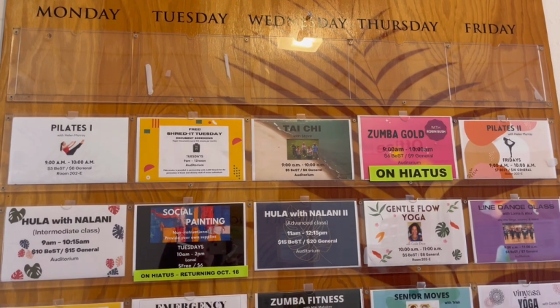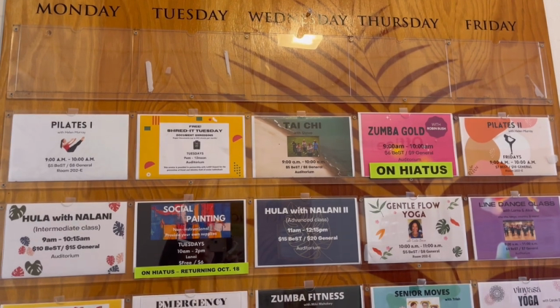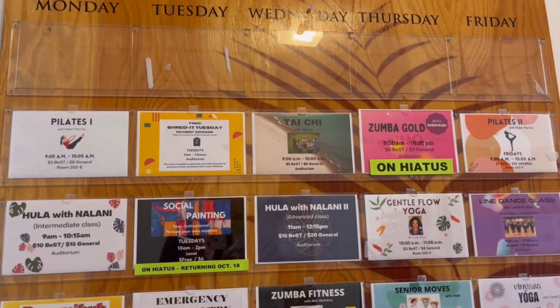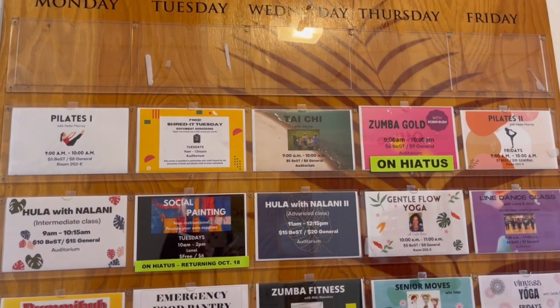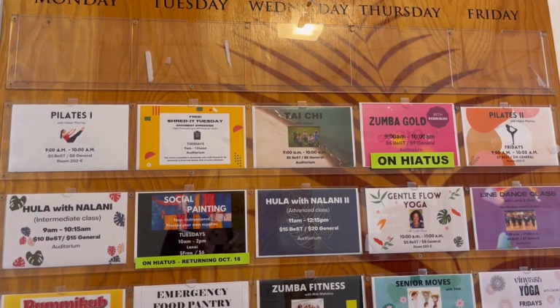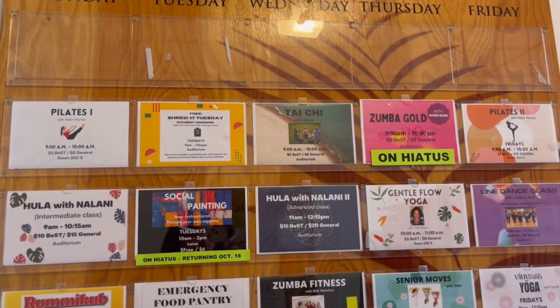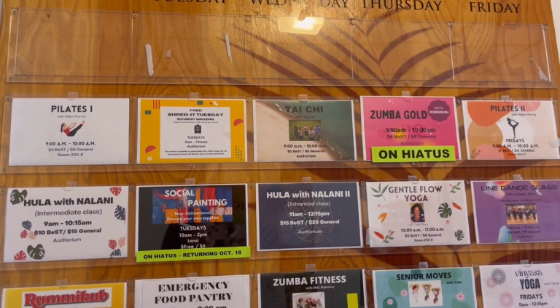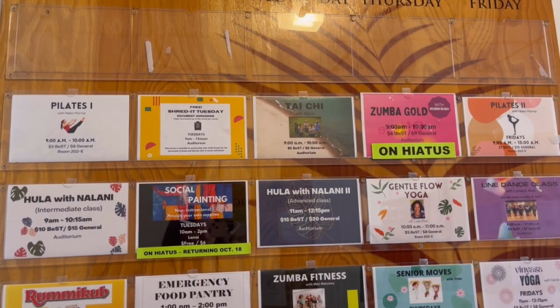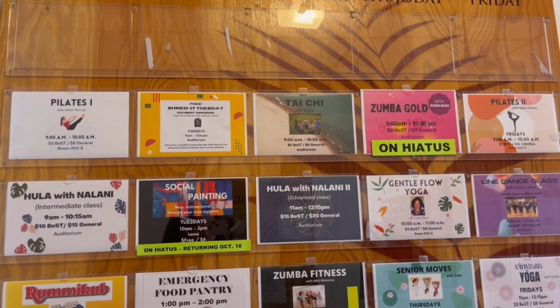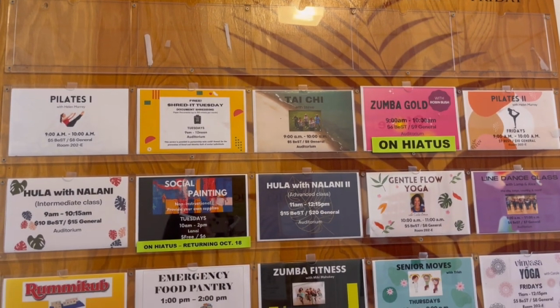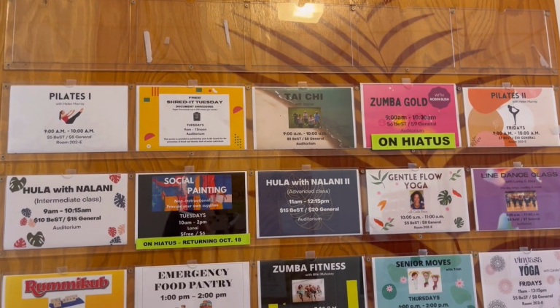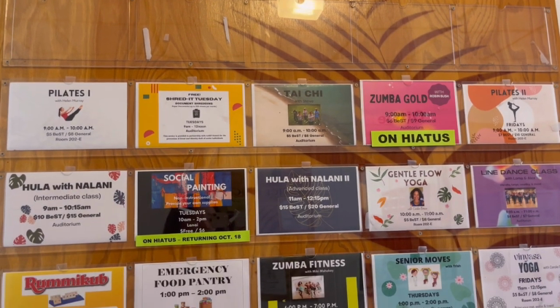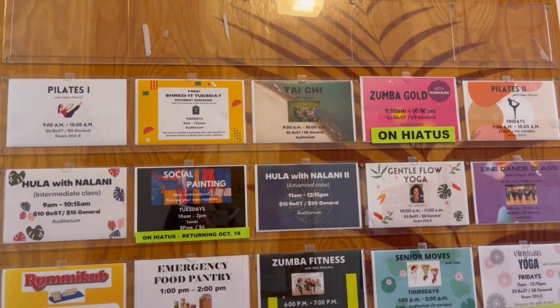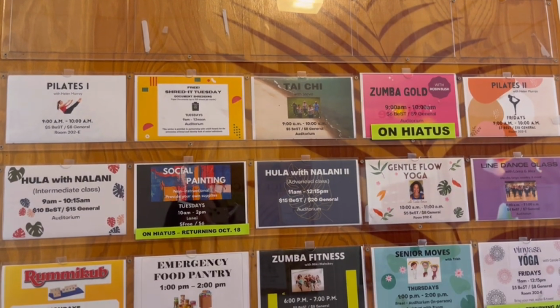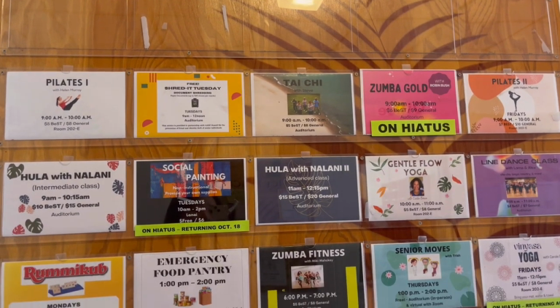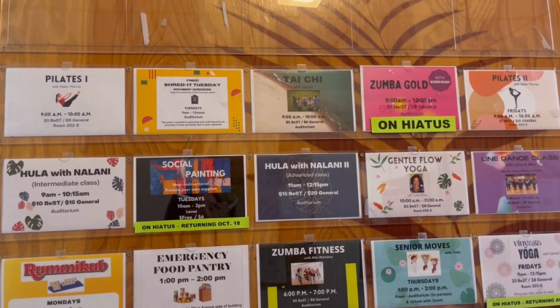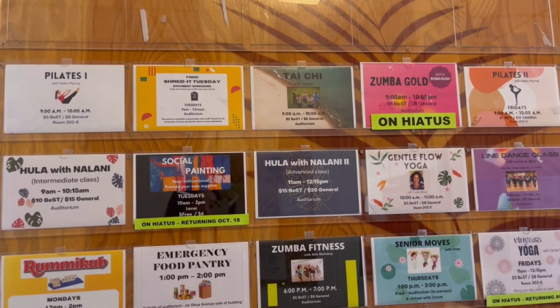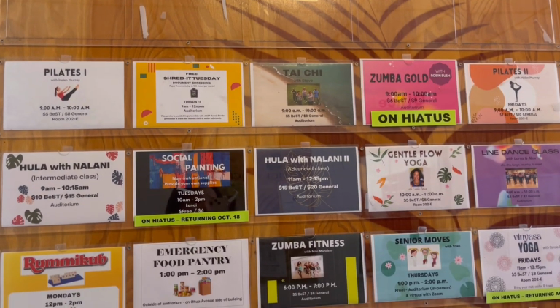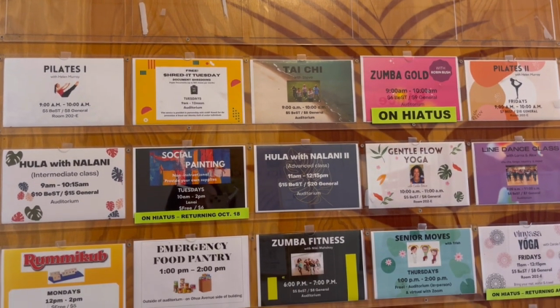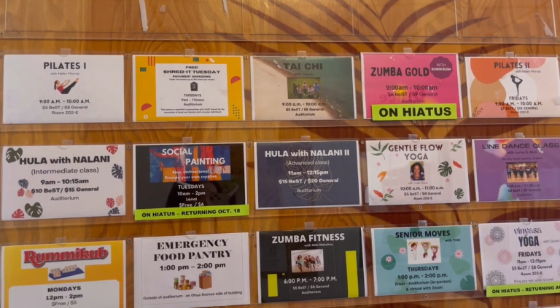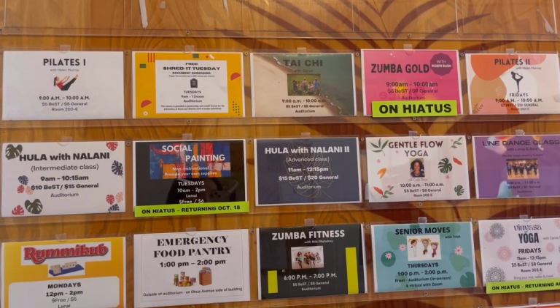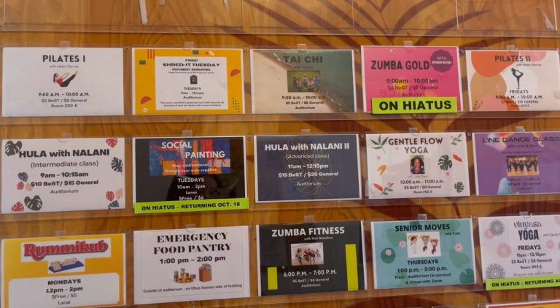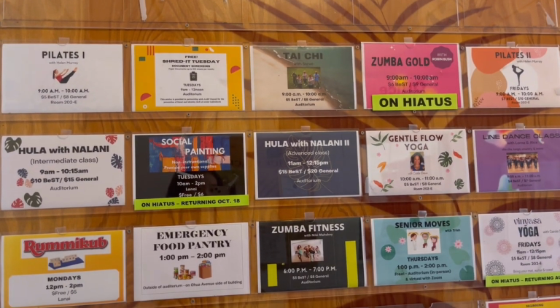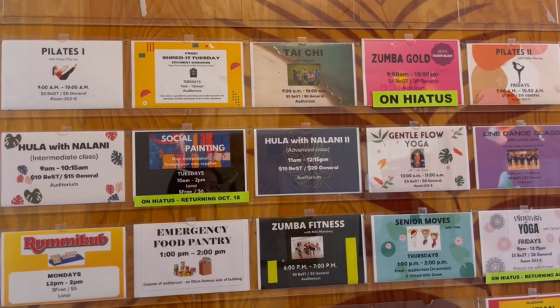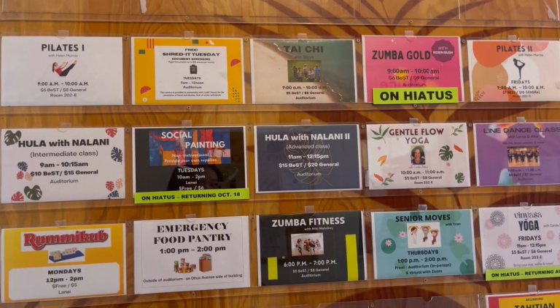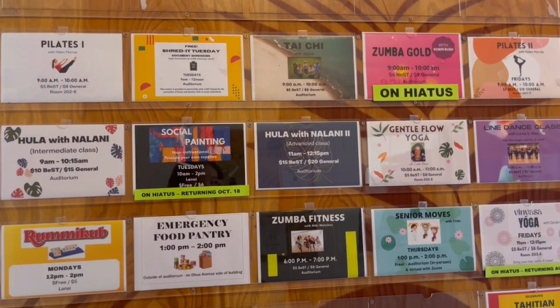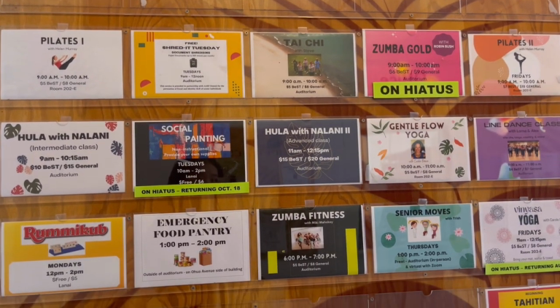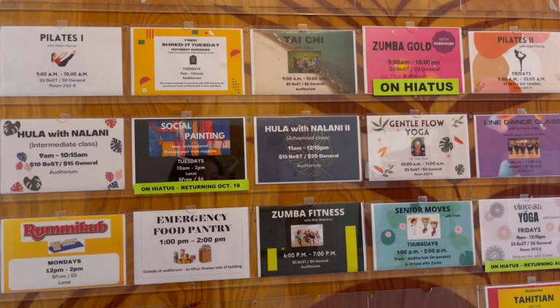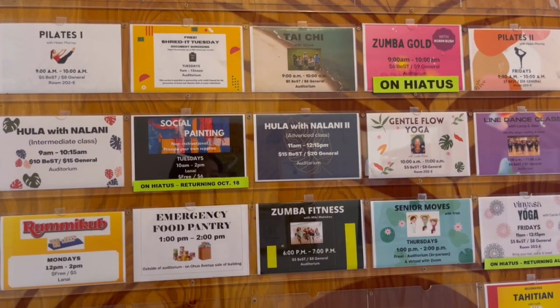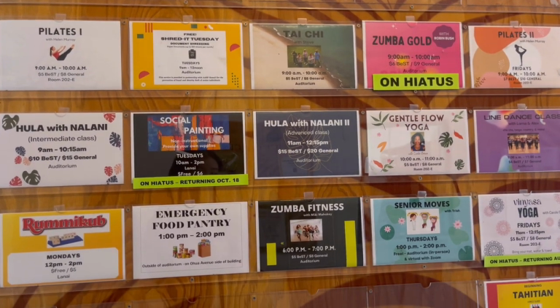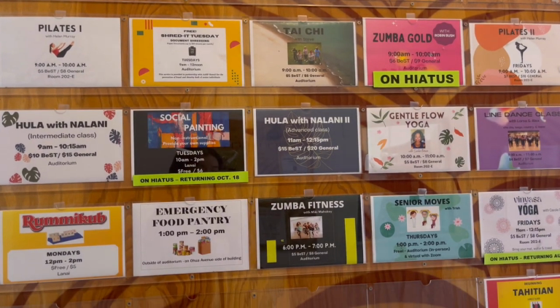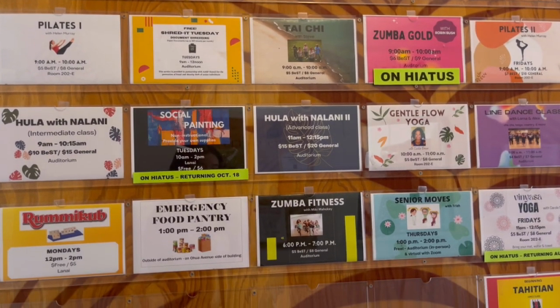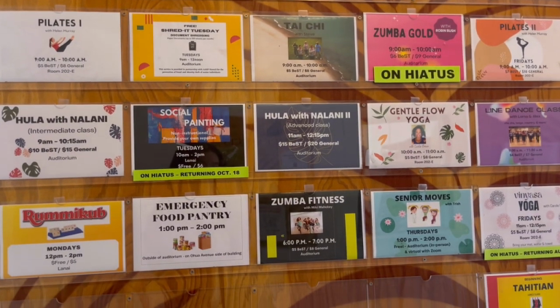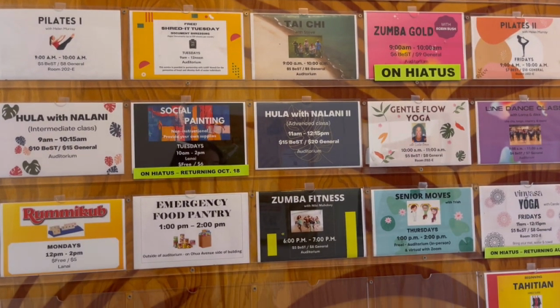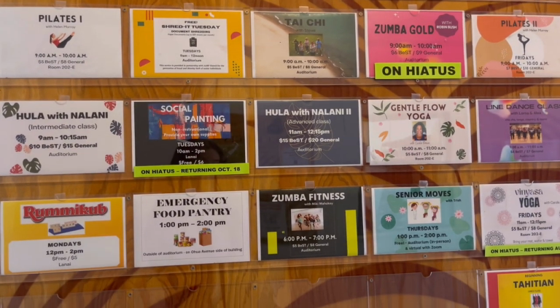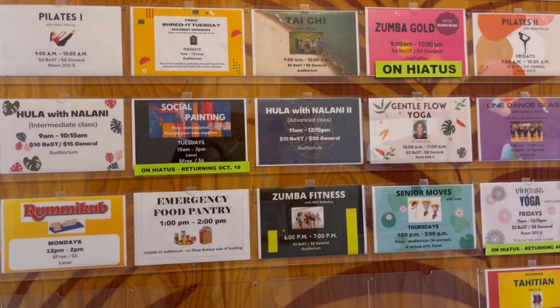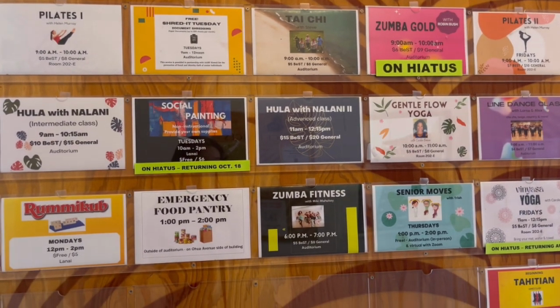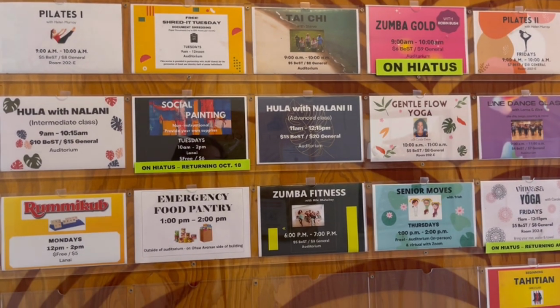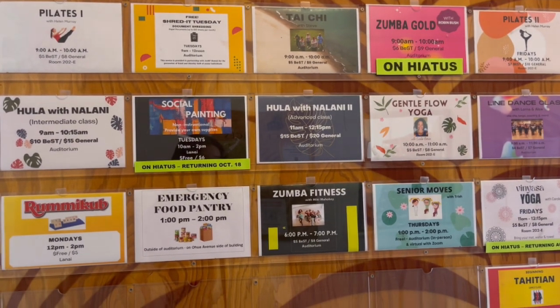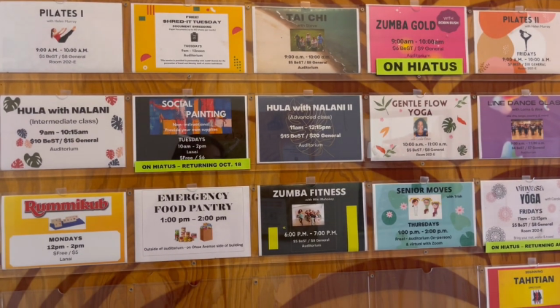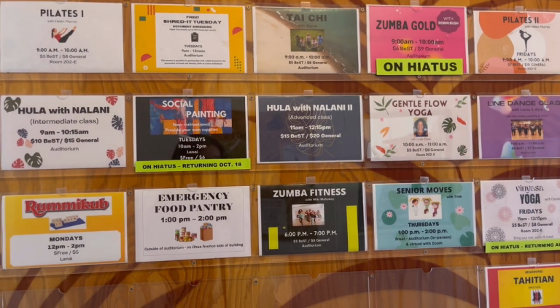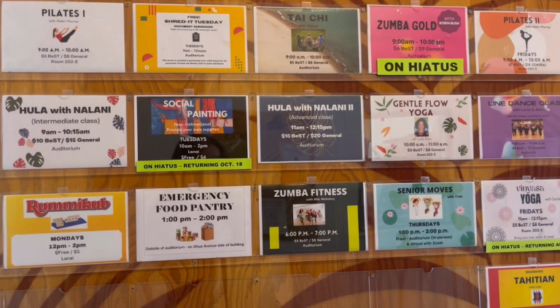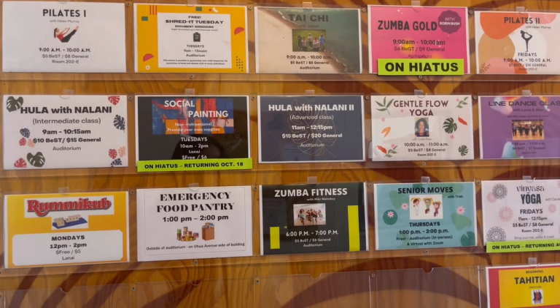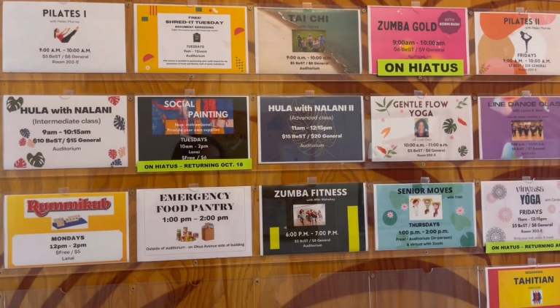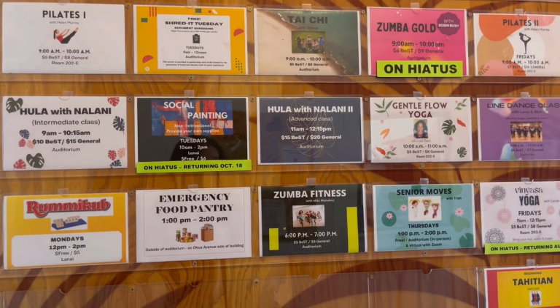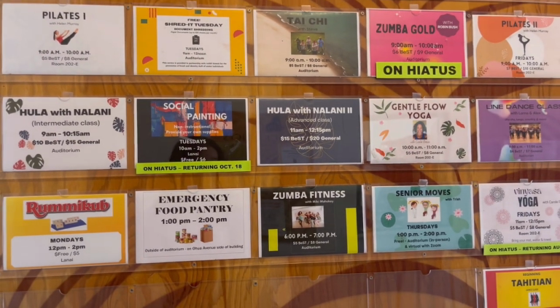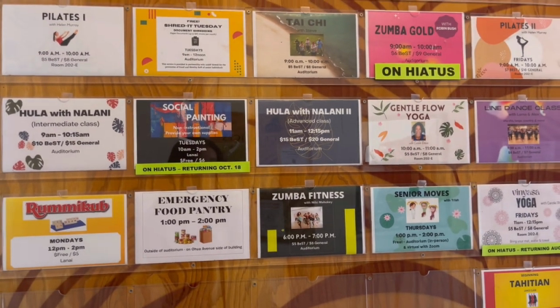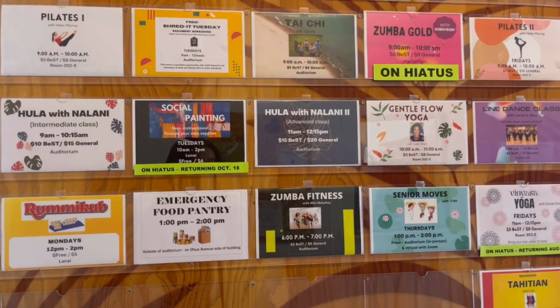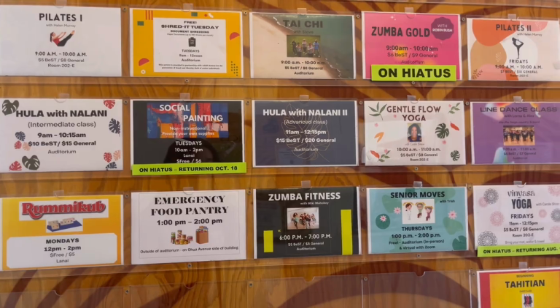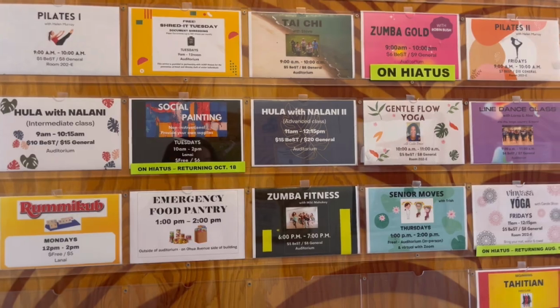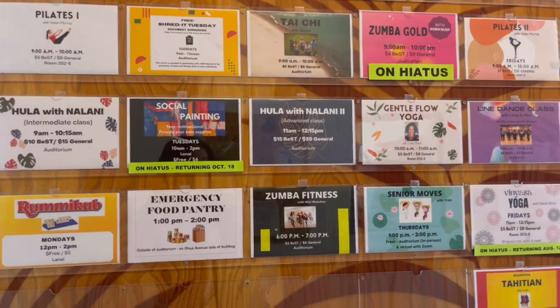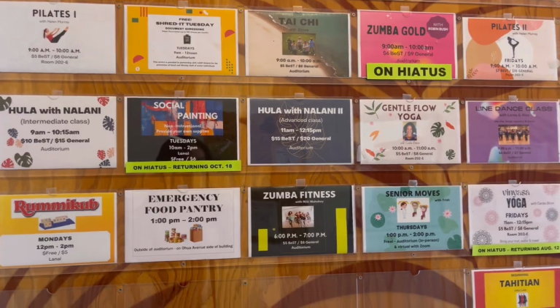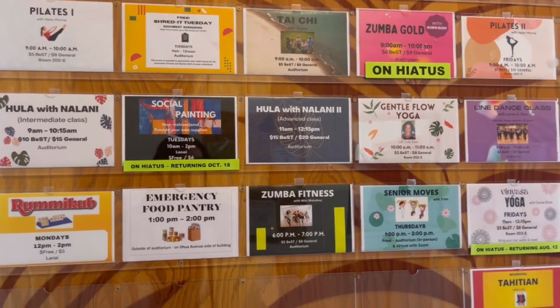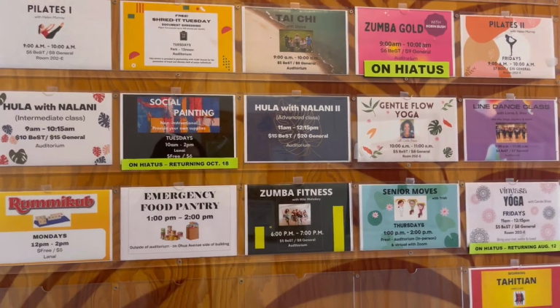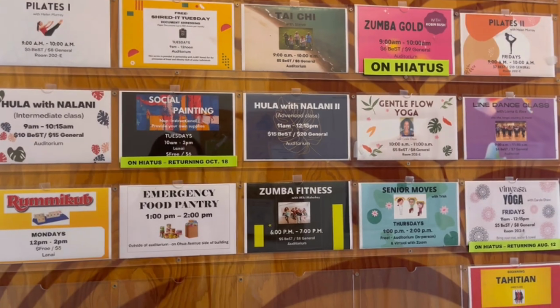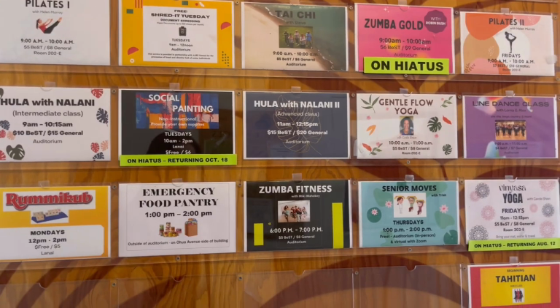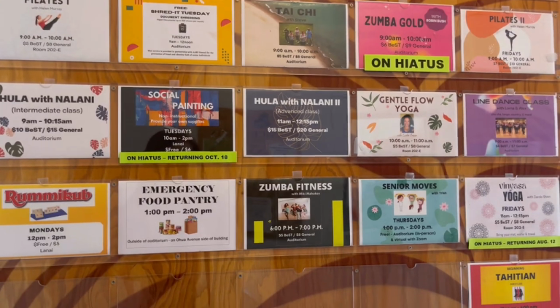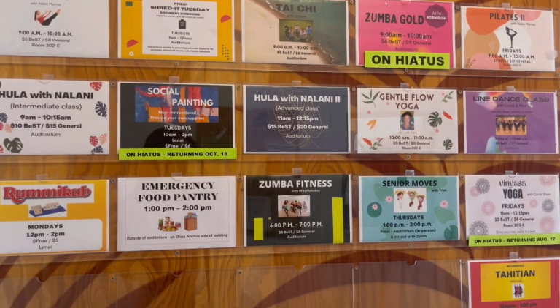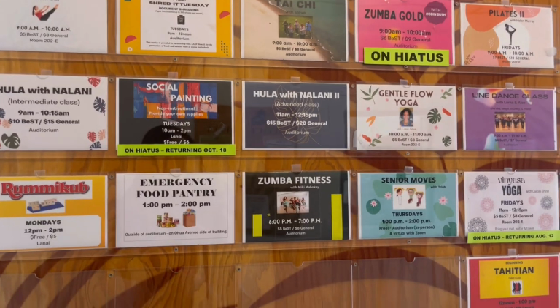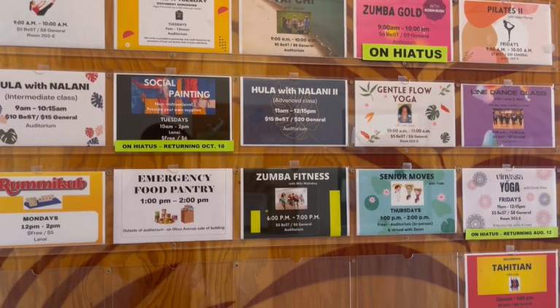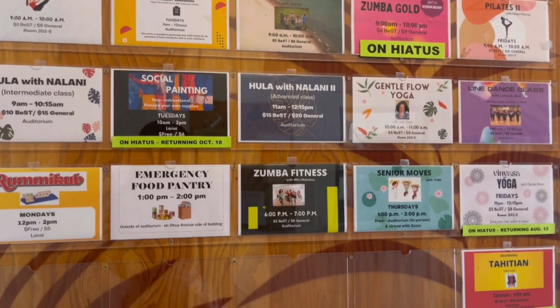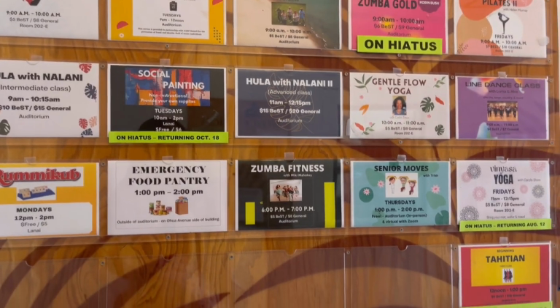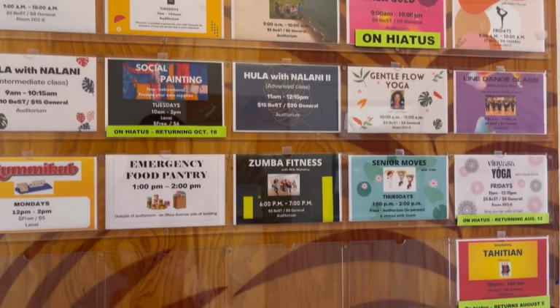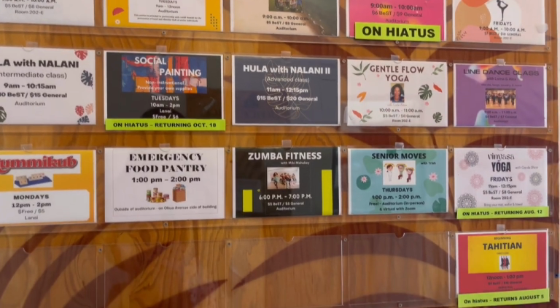You can see here the weekly activities running through Monday to Saturday. If you ever visit Hawaii, I really recommend checking them out.